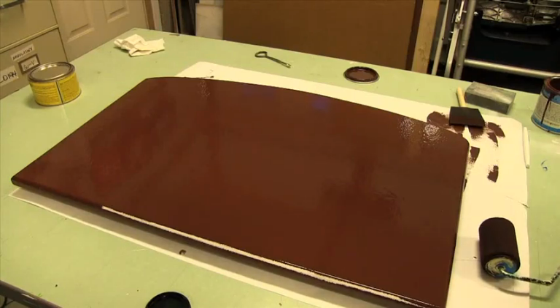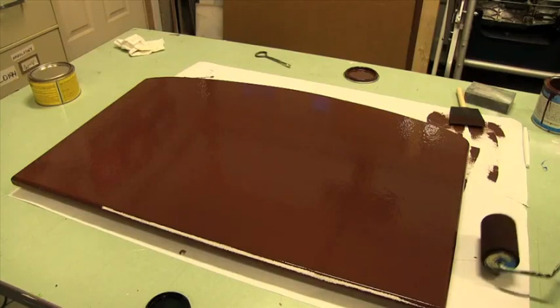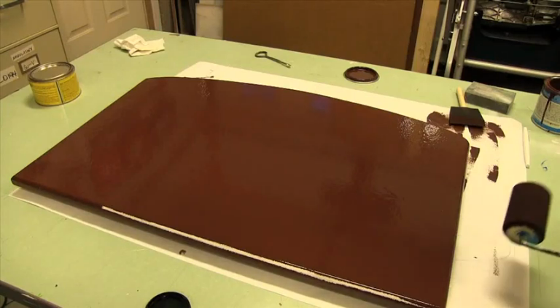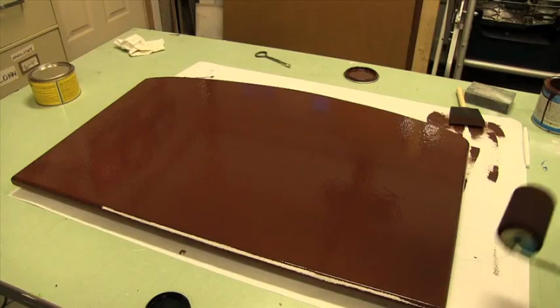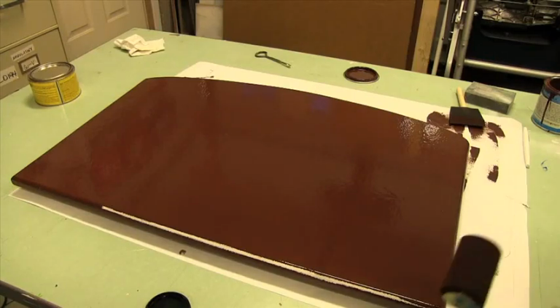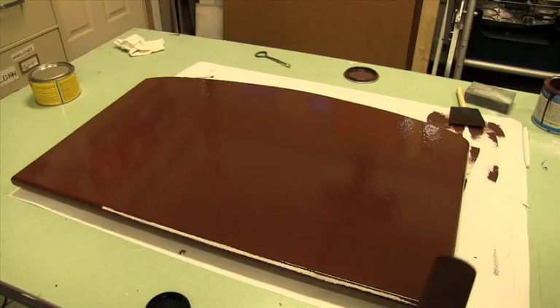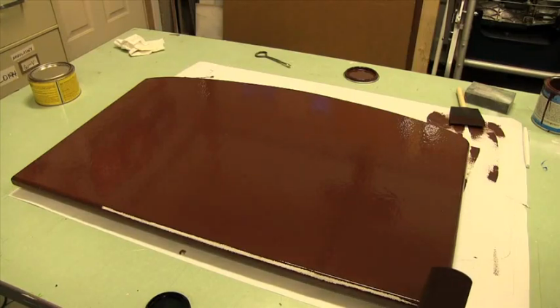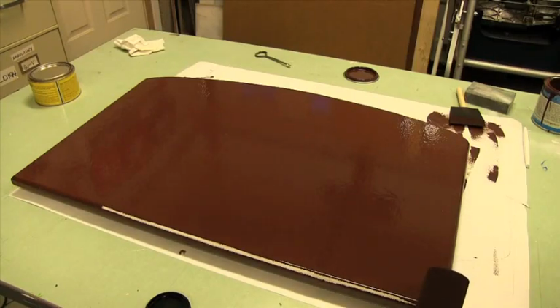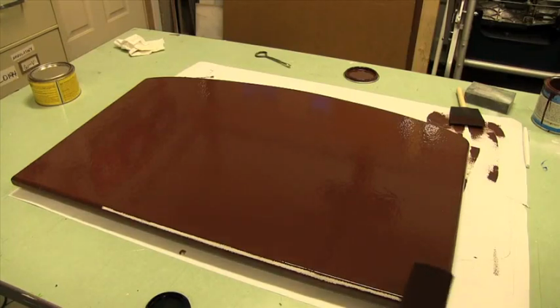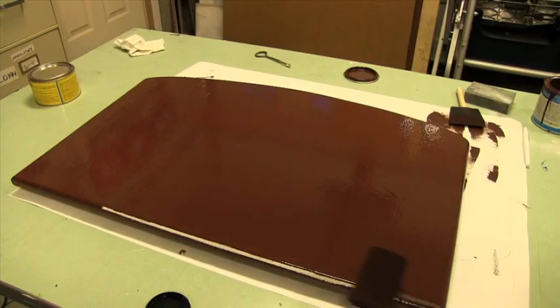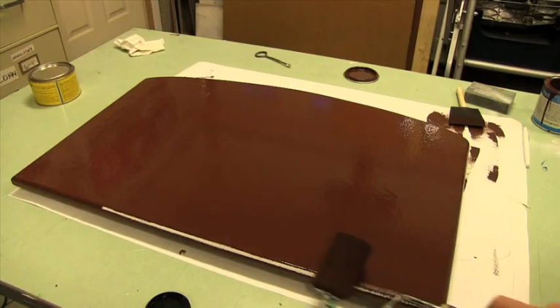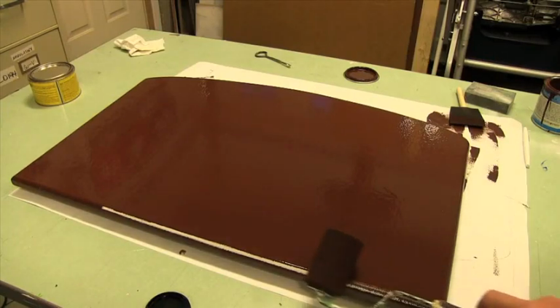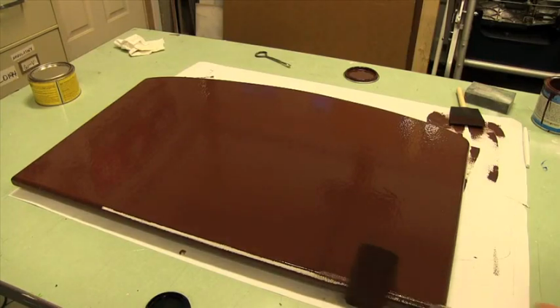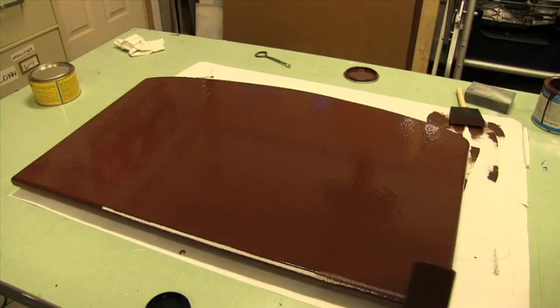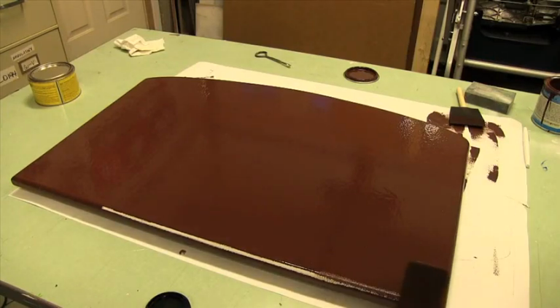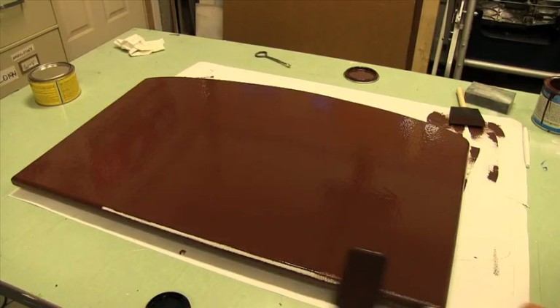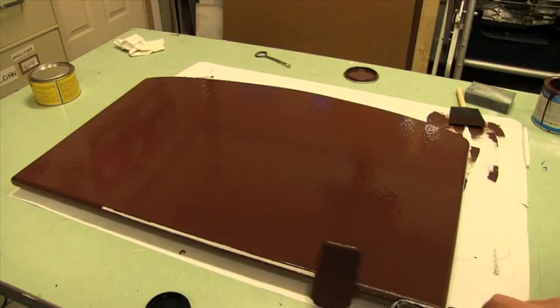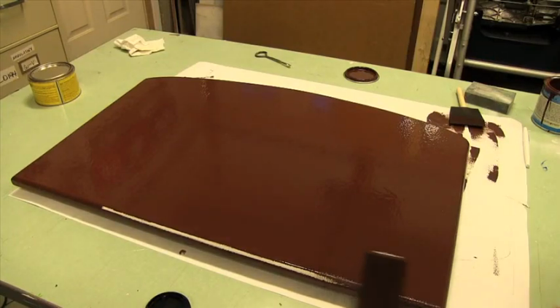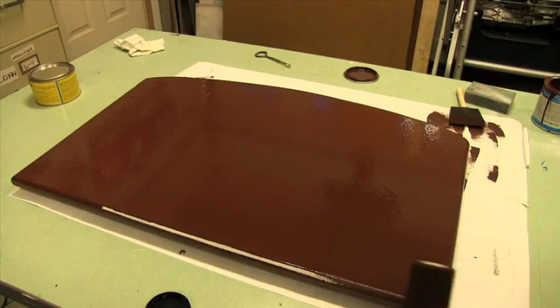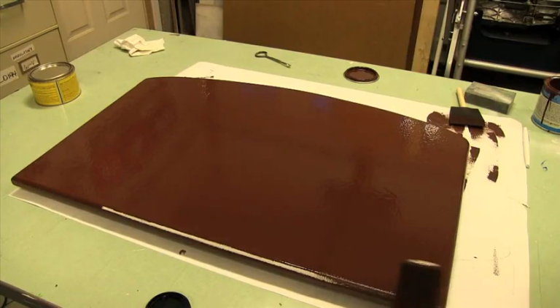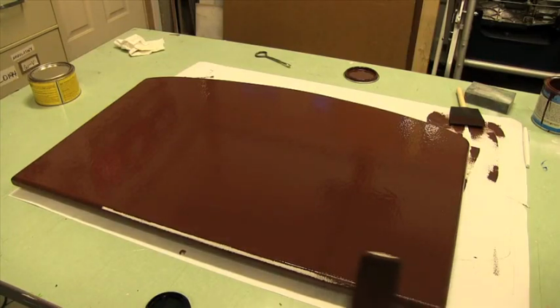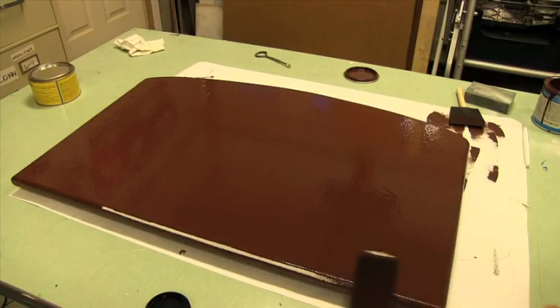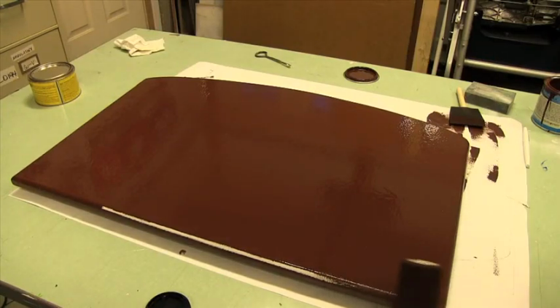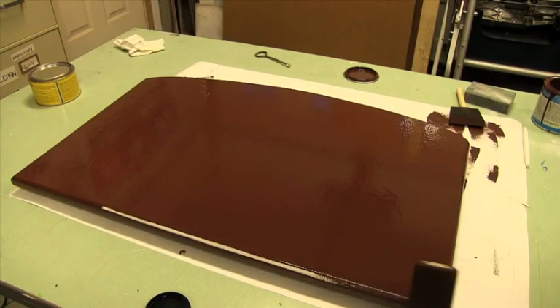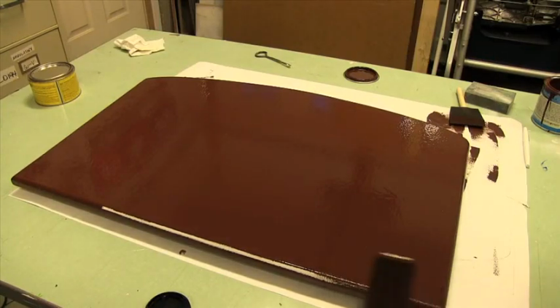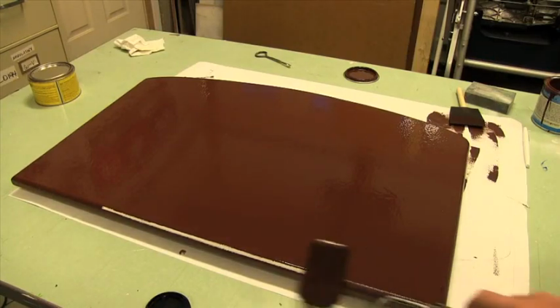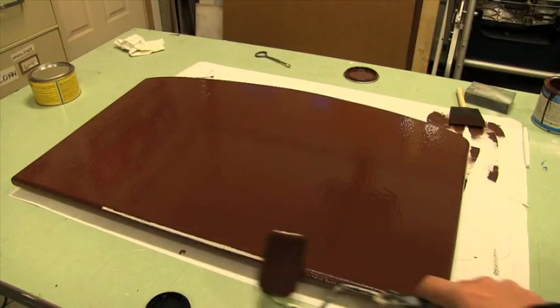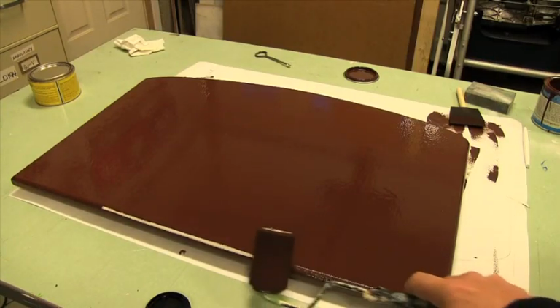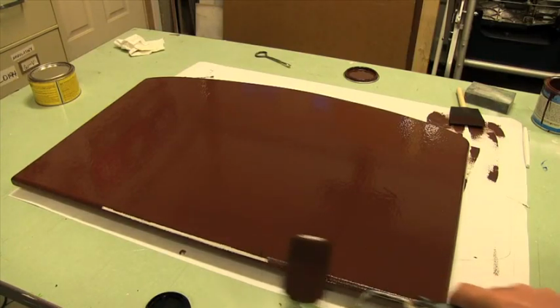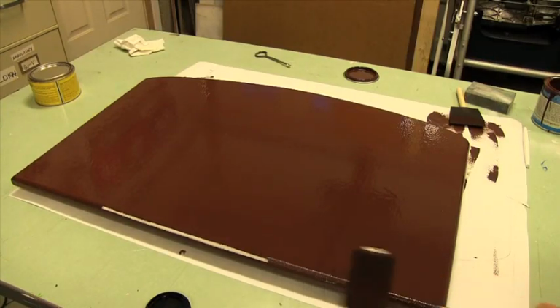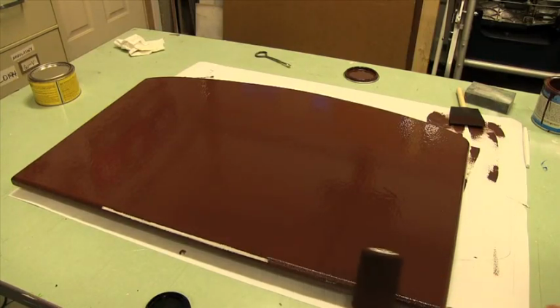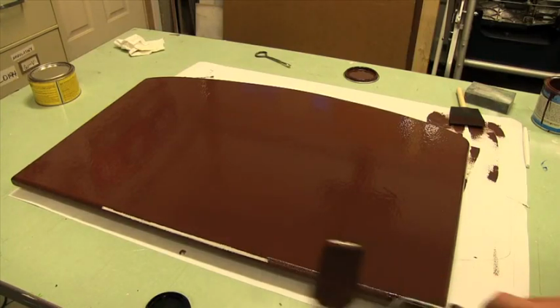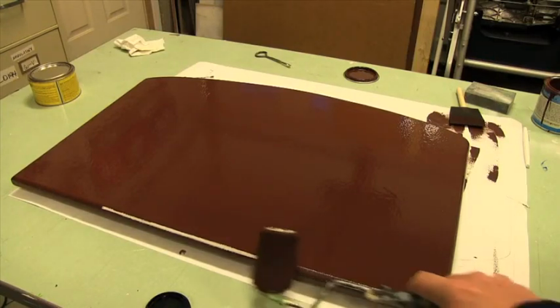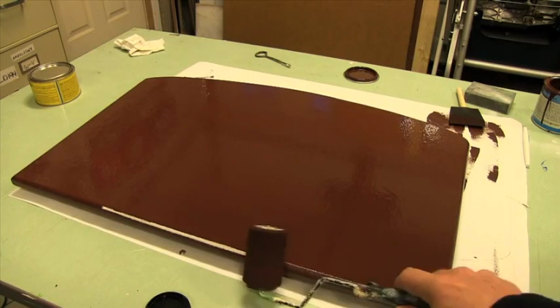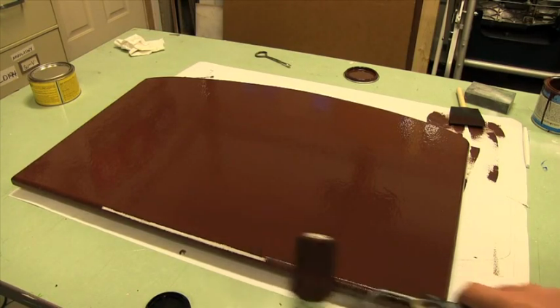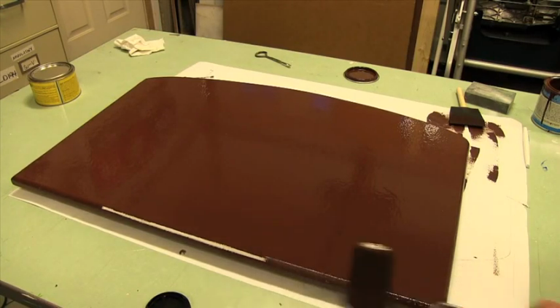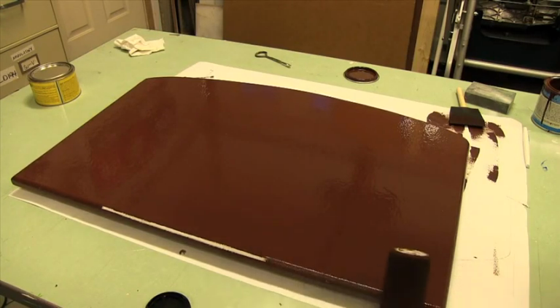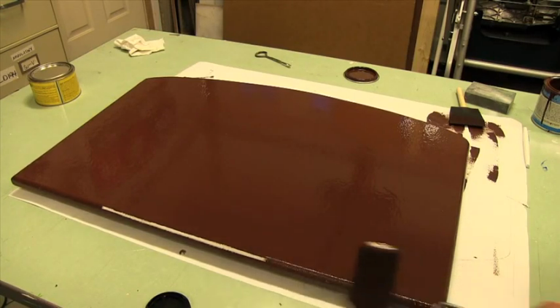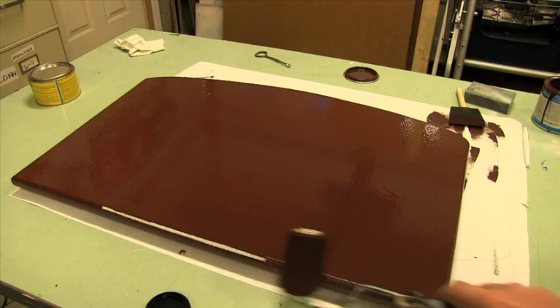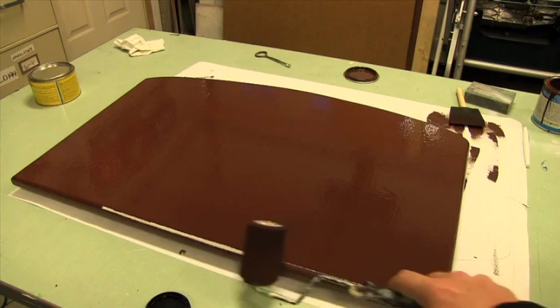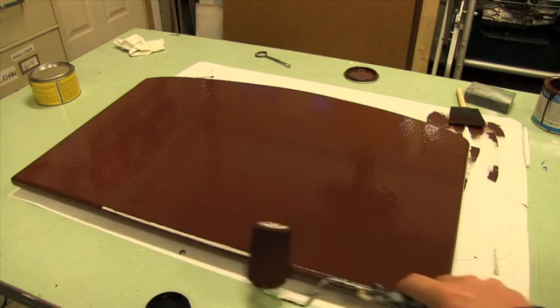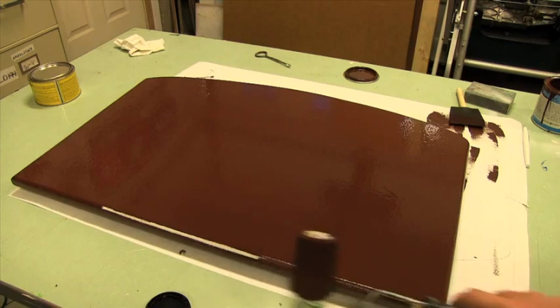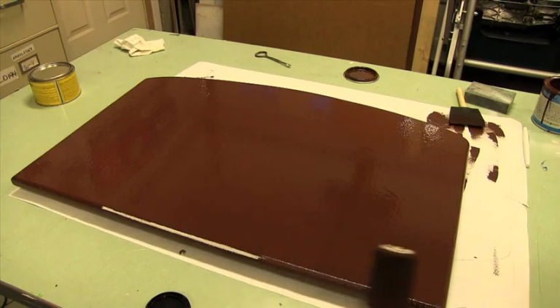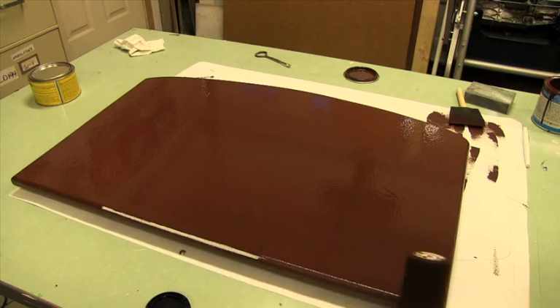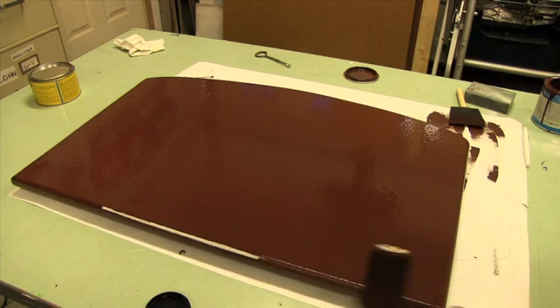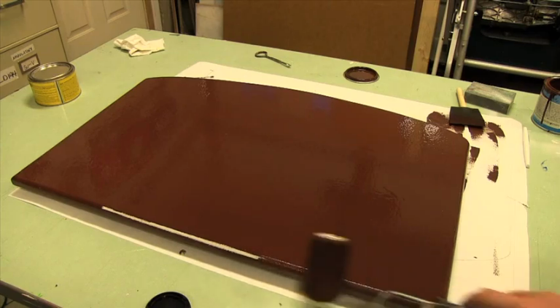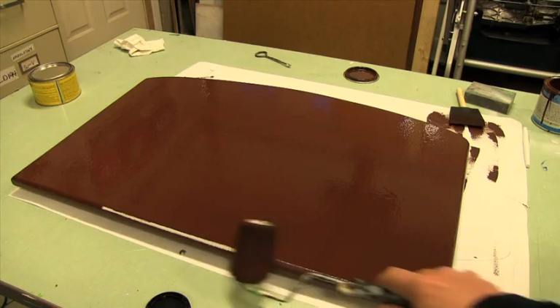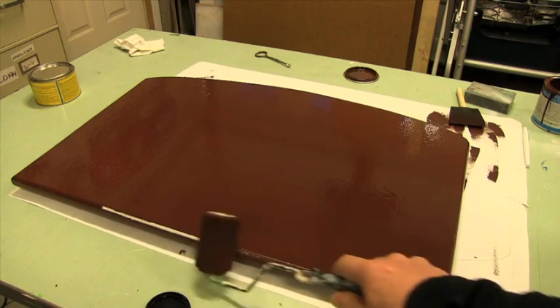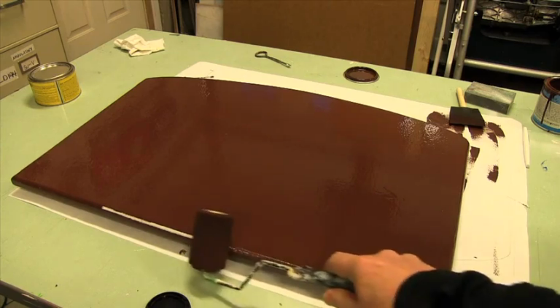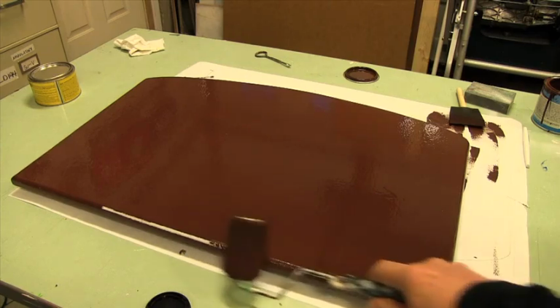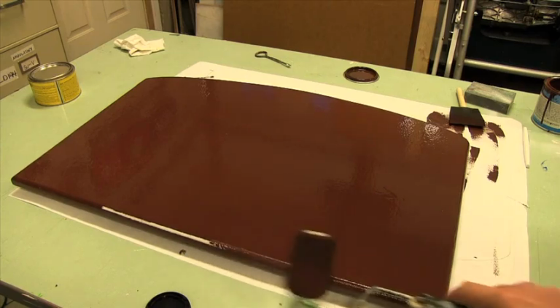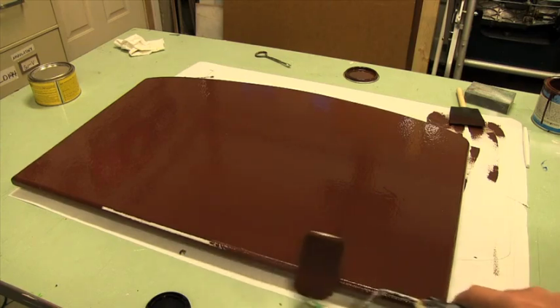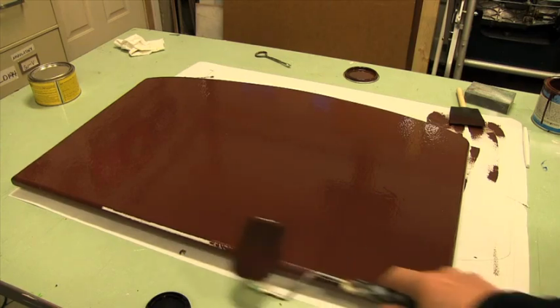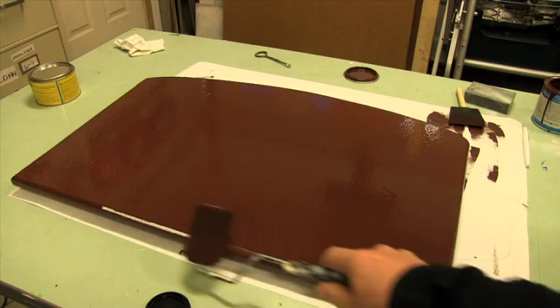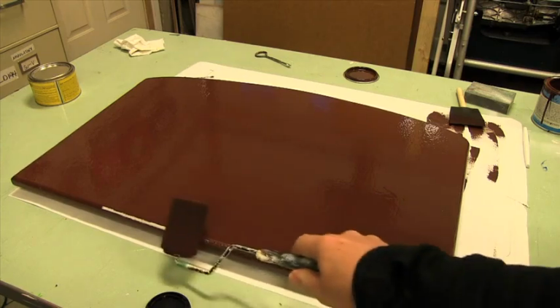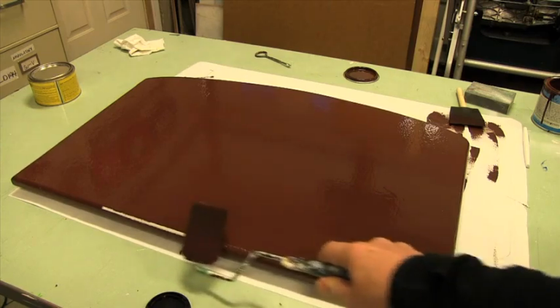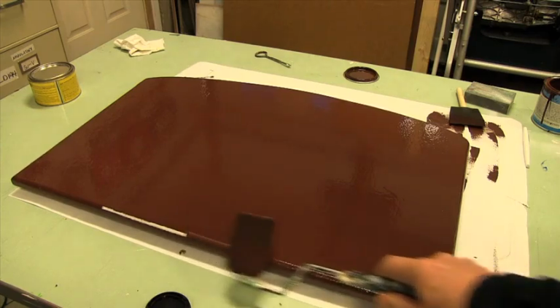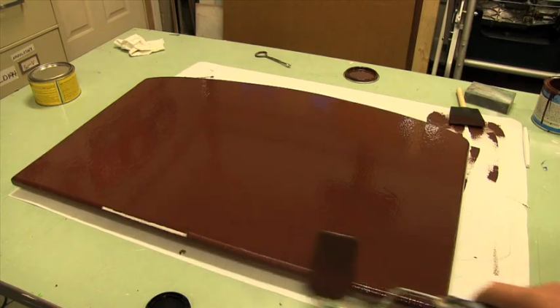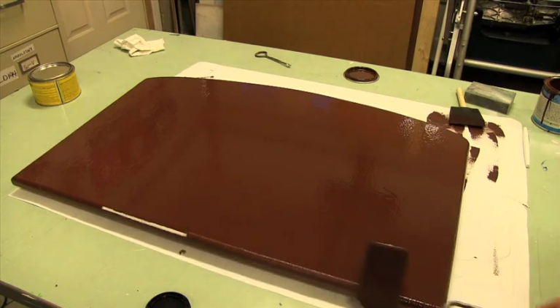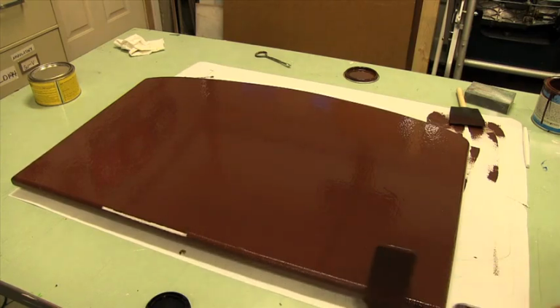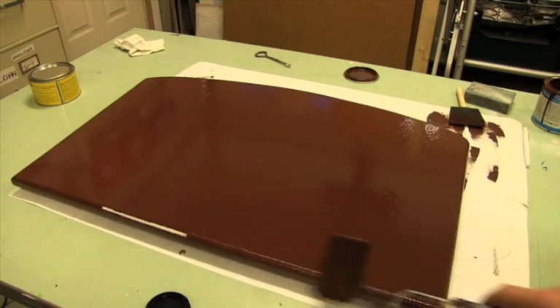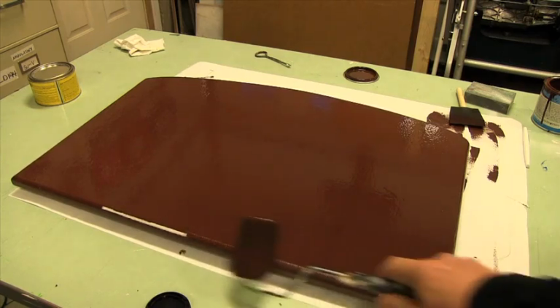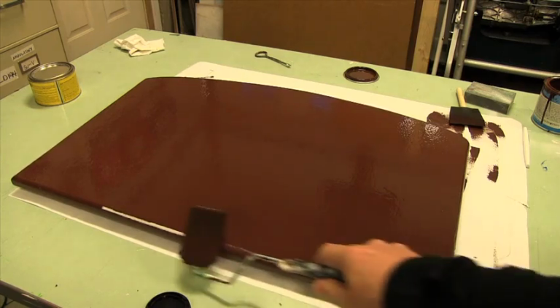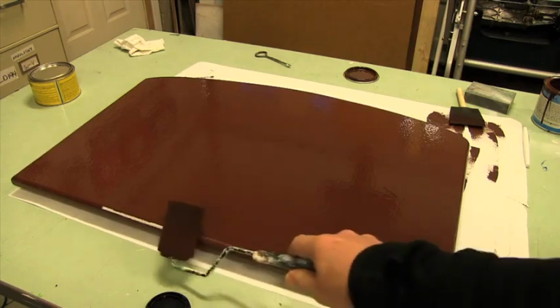Hi Liana, this is Steve. Just finishing up painting the background of your sign here, as you can see.